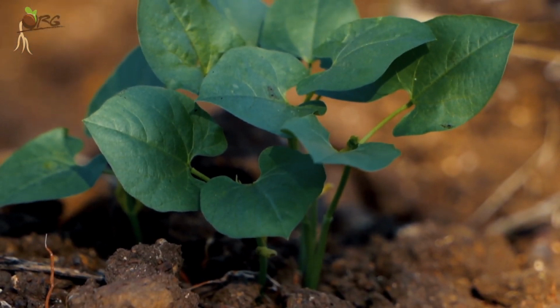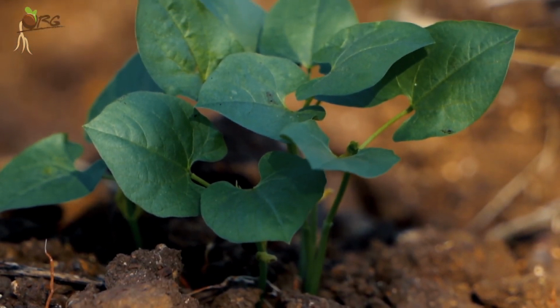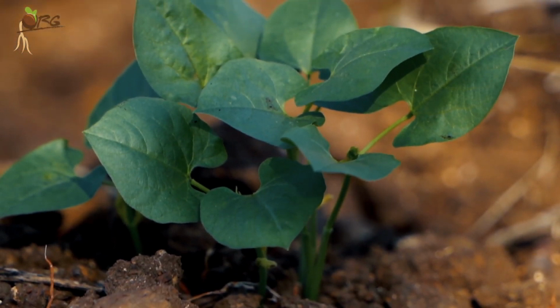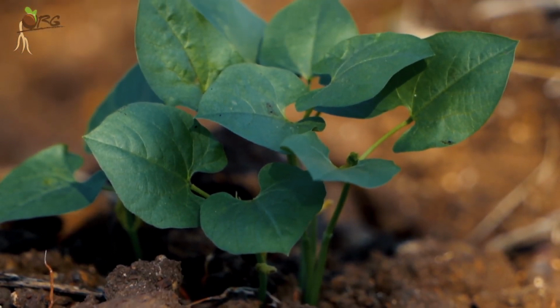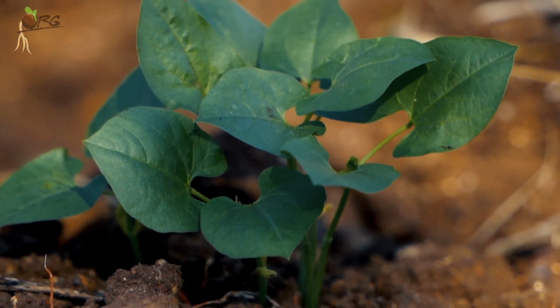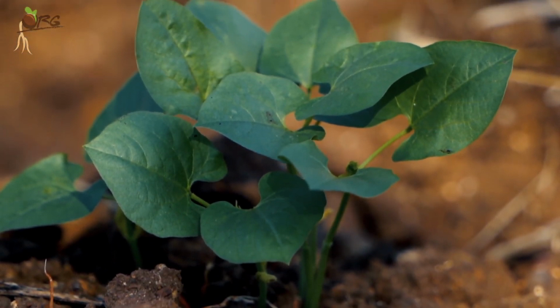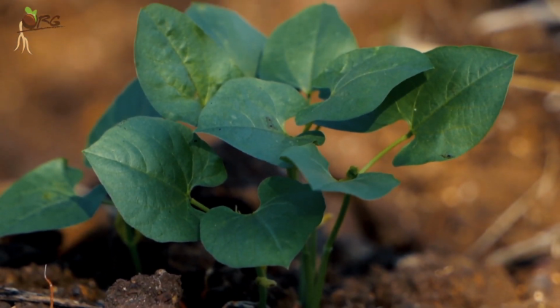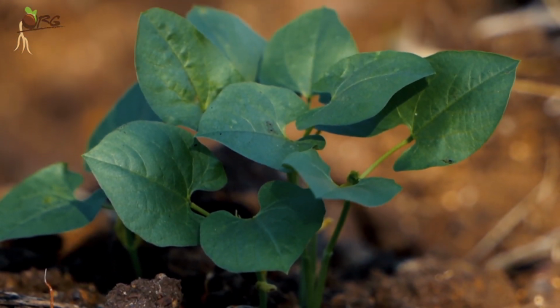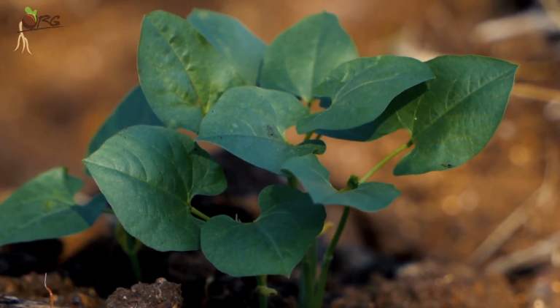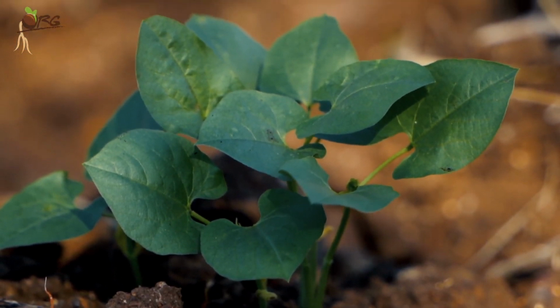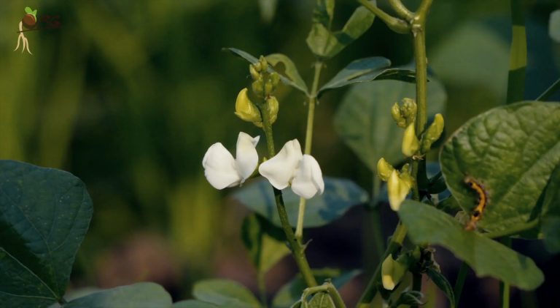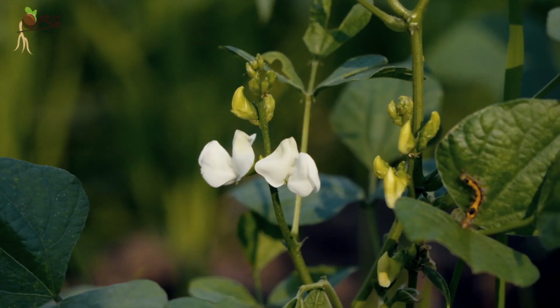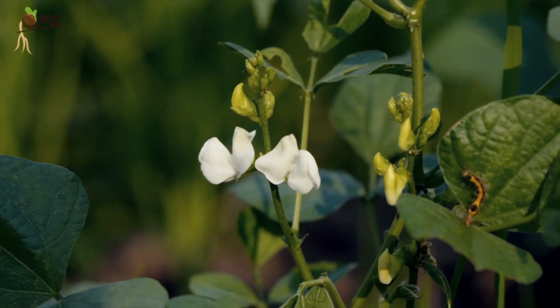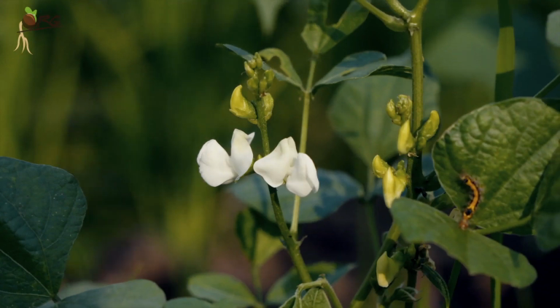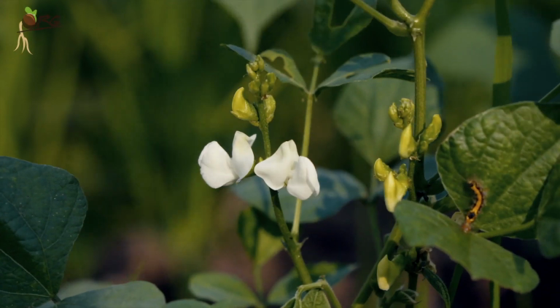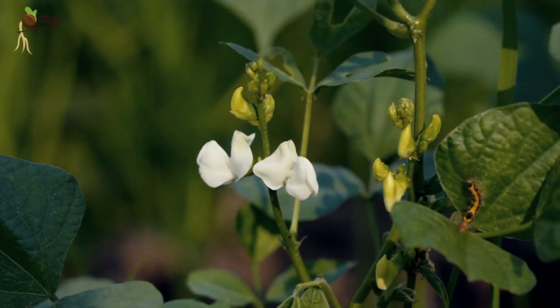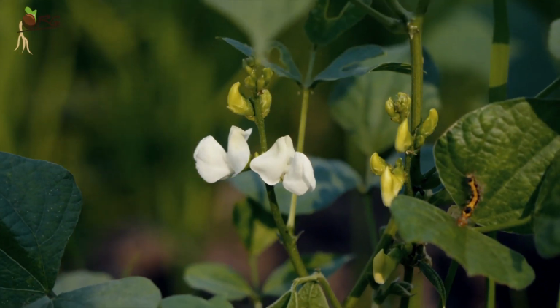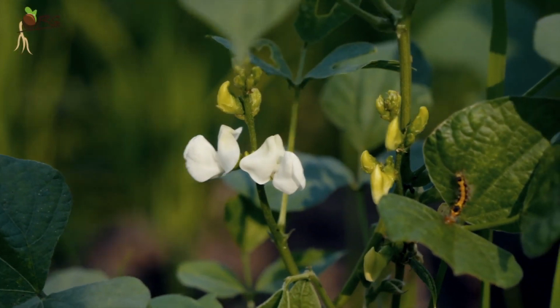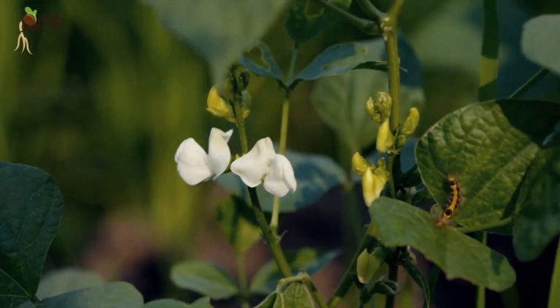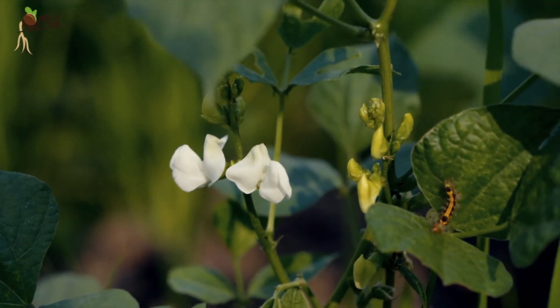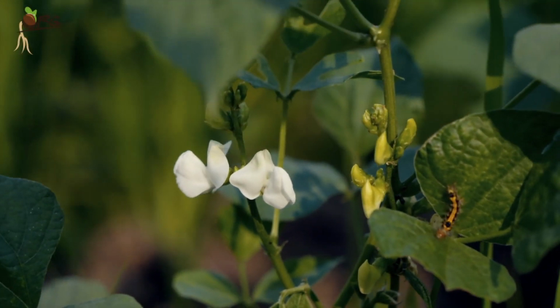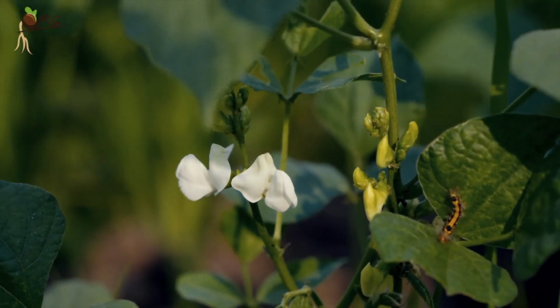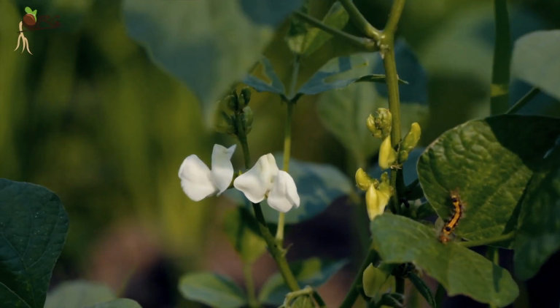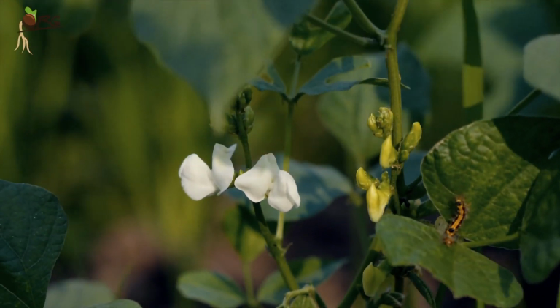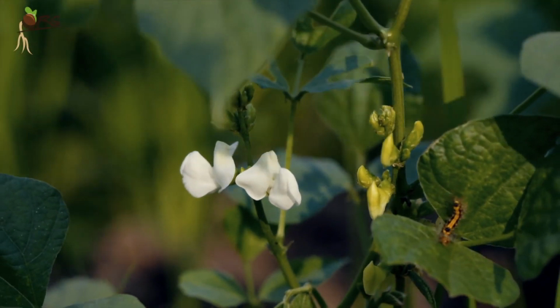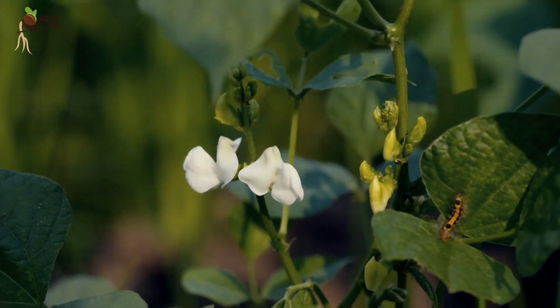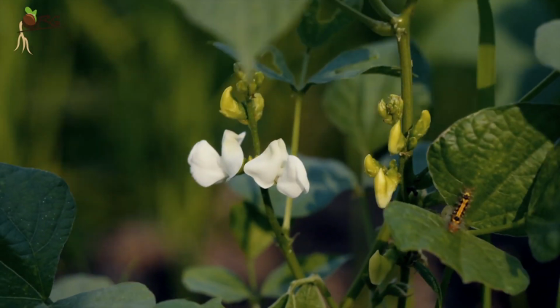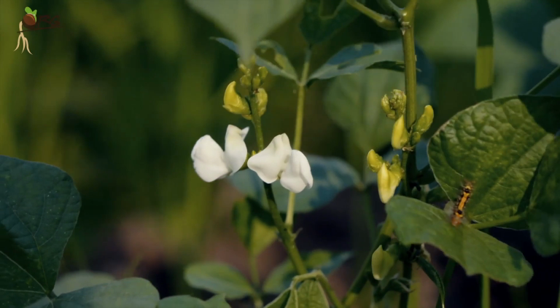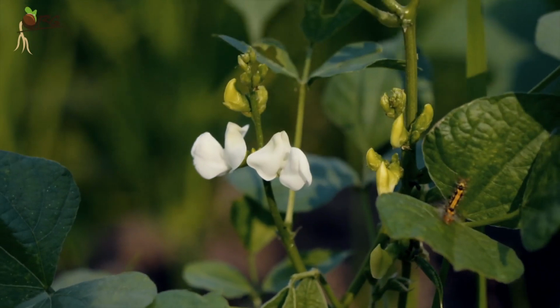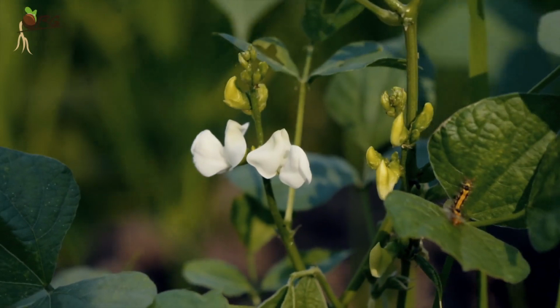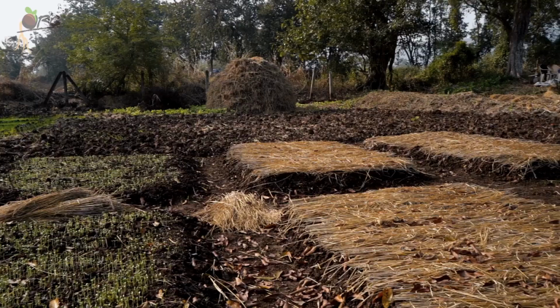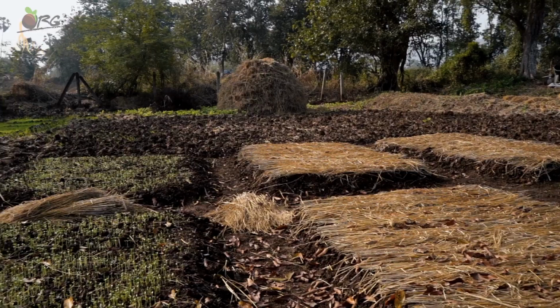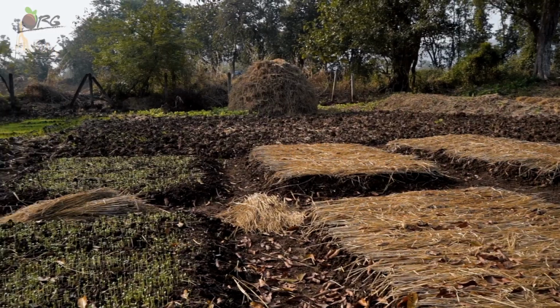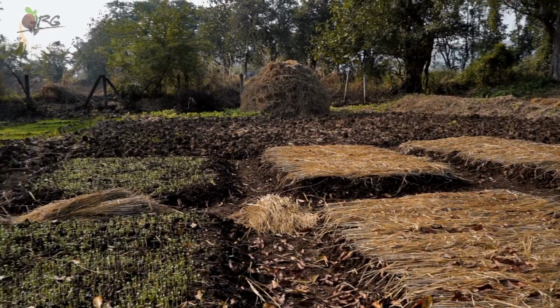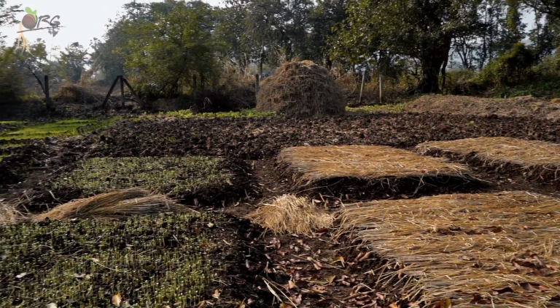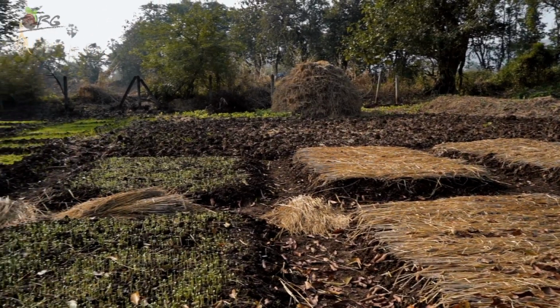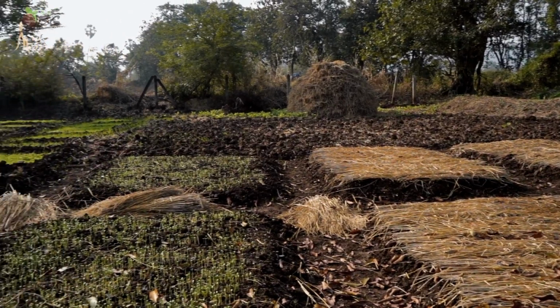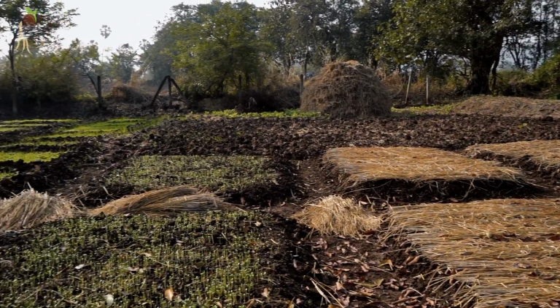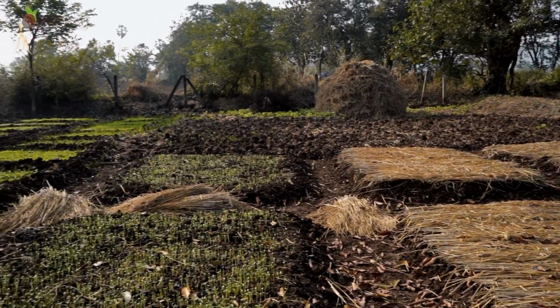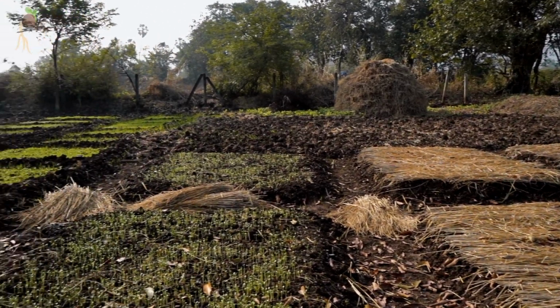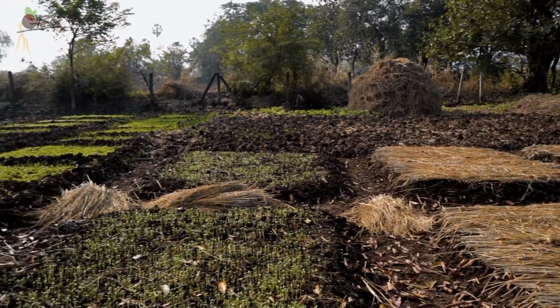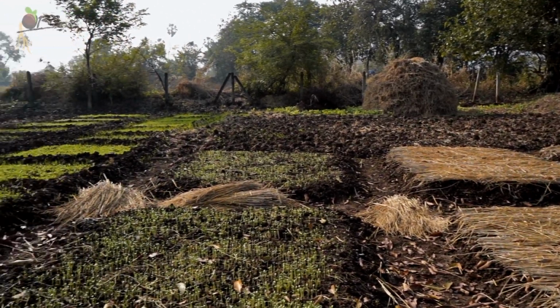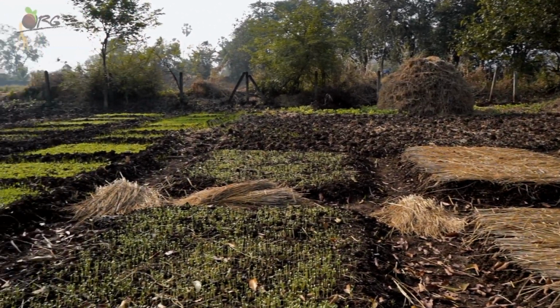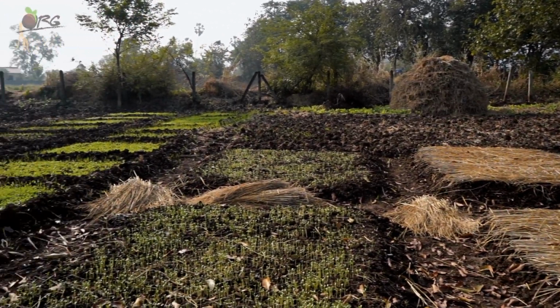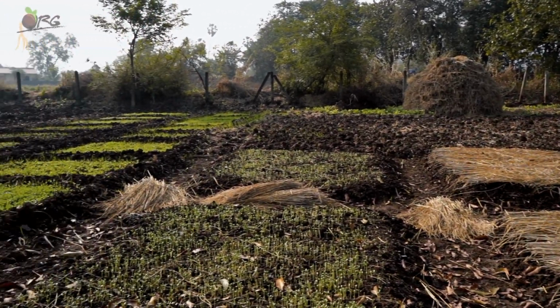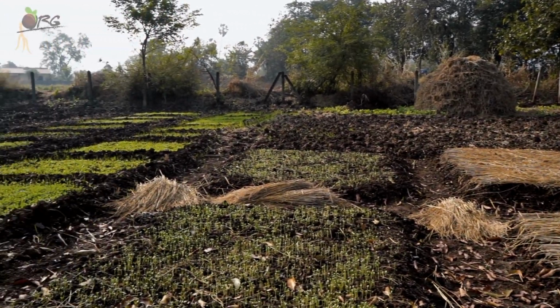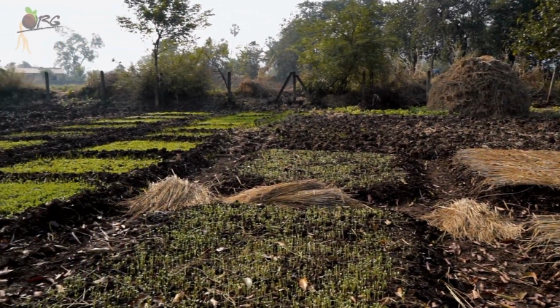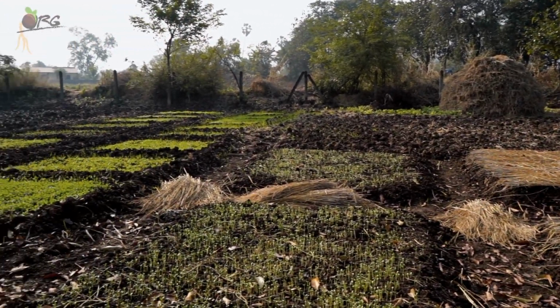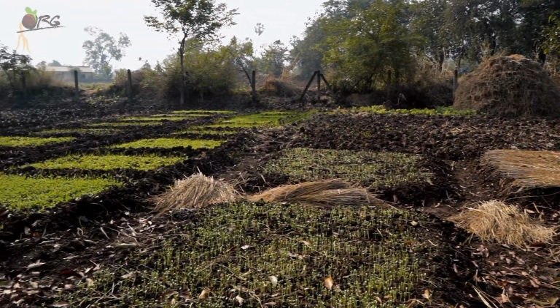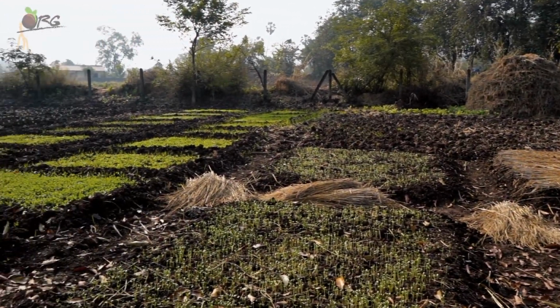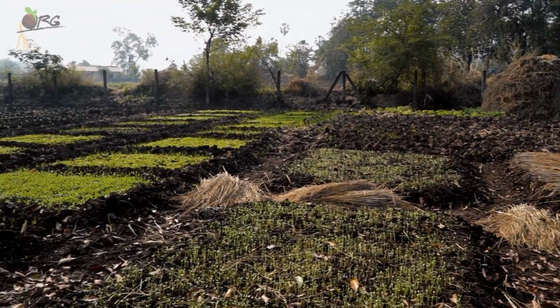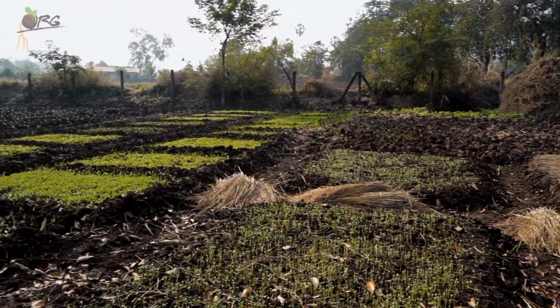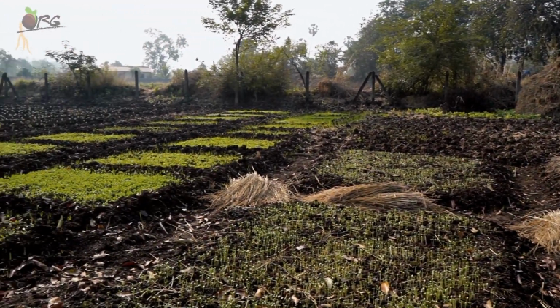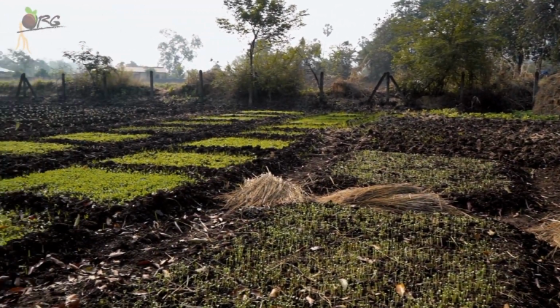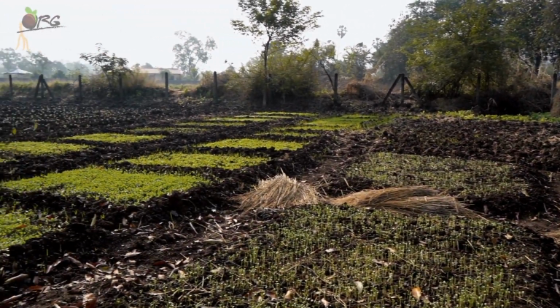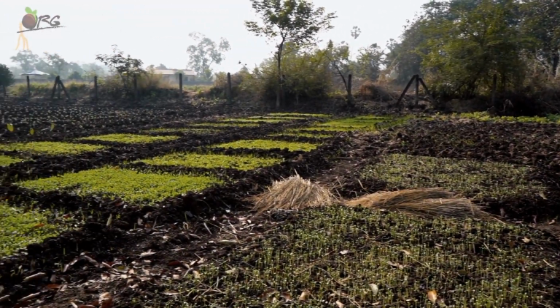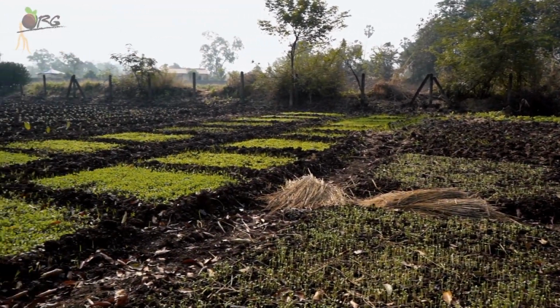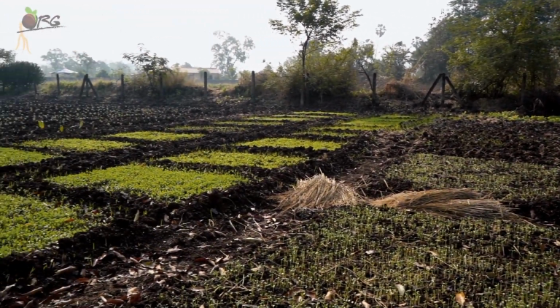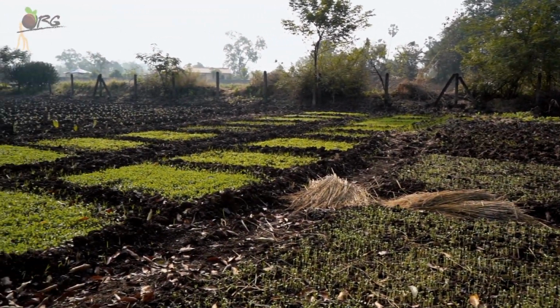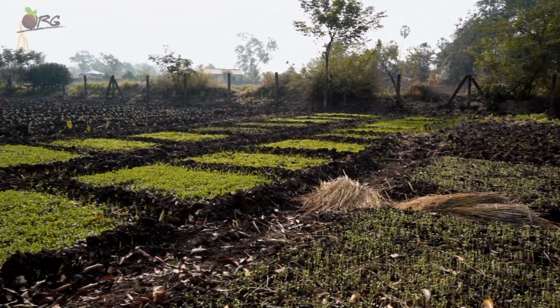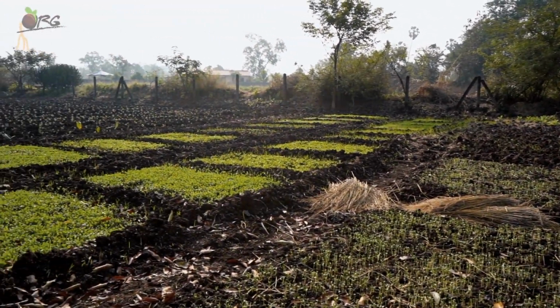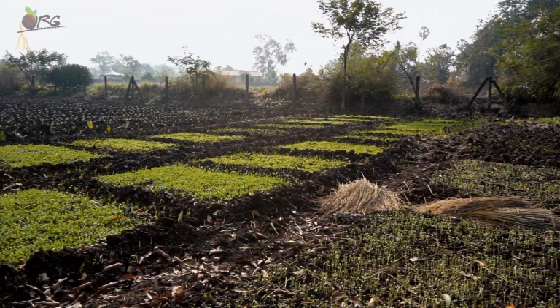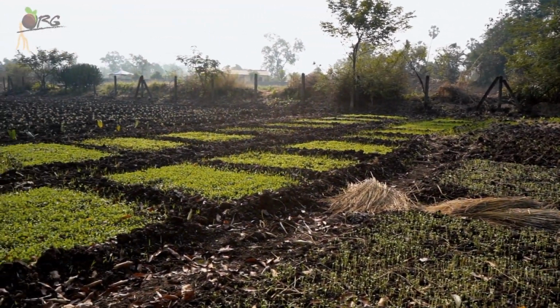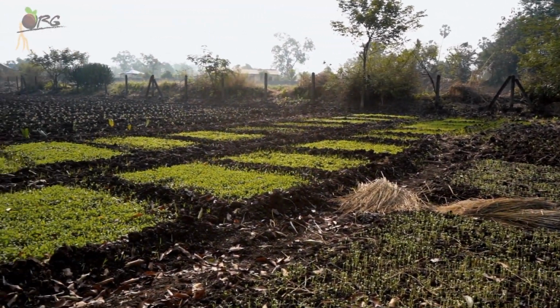The yield was also much better than the previous season. We also made some raised beds for vegetables and greens.